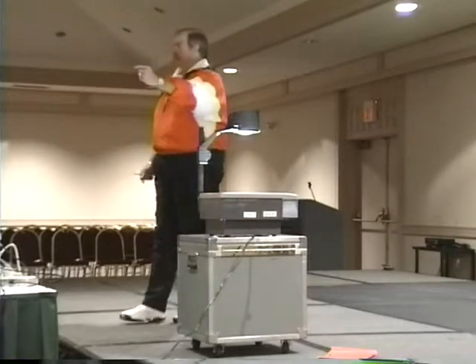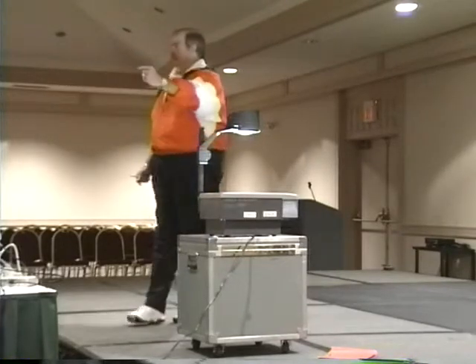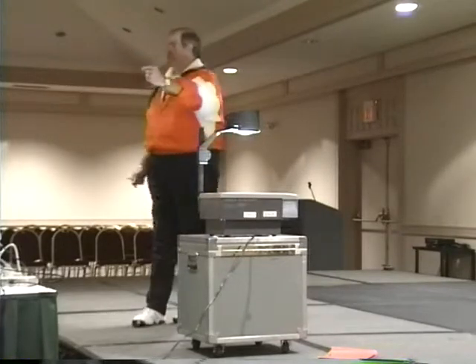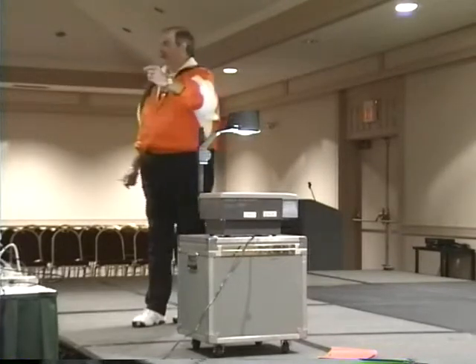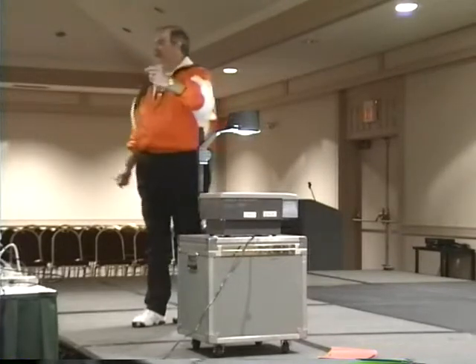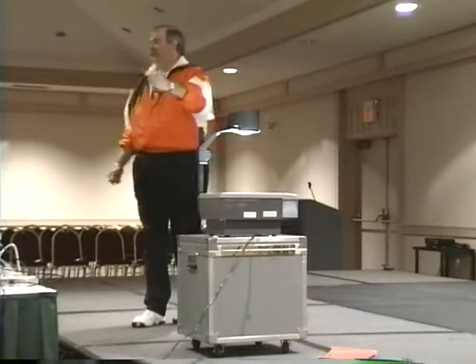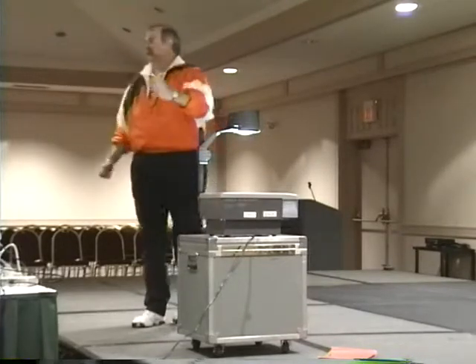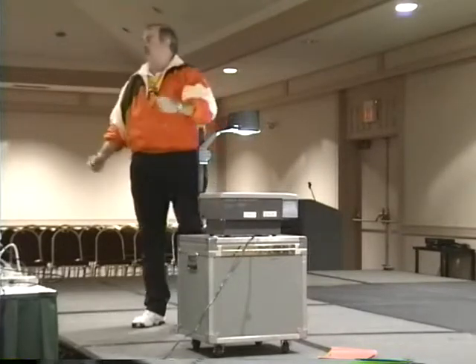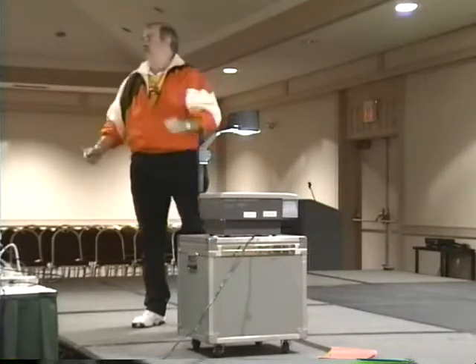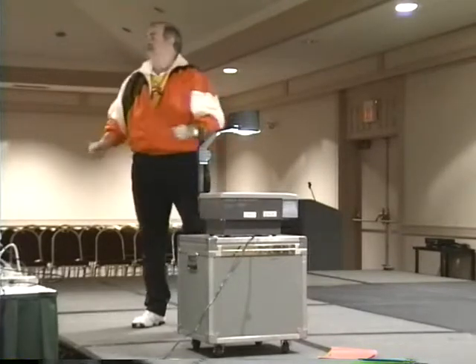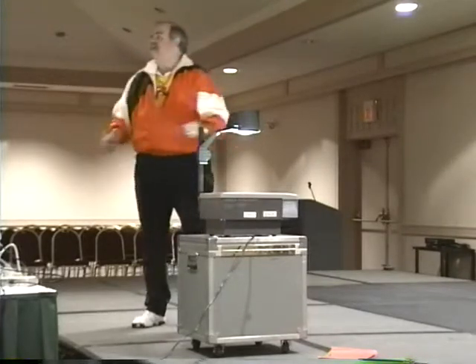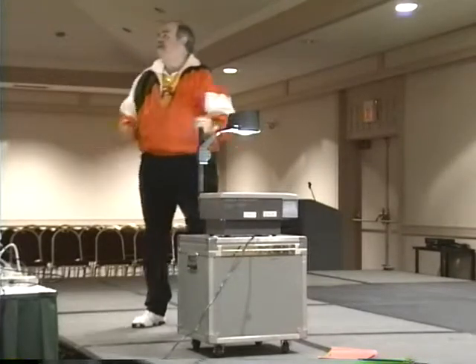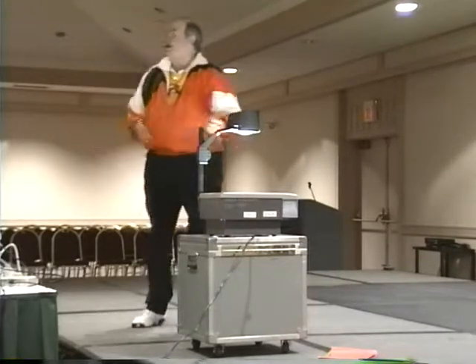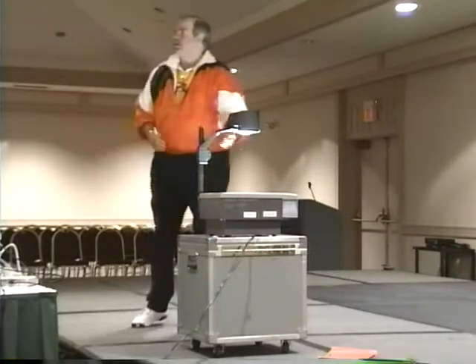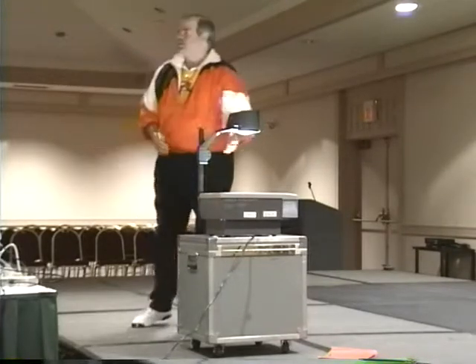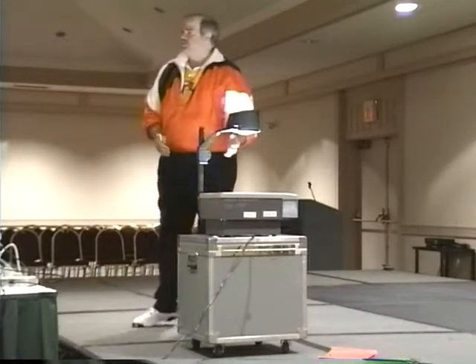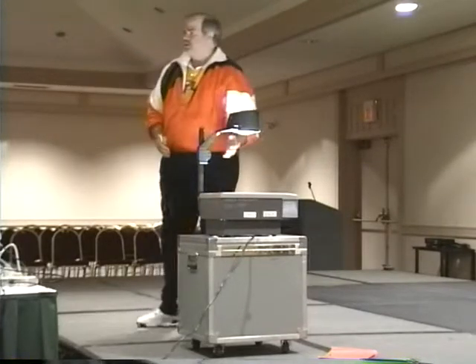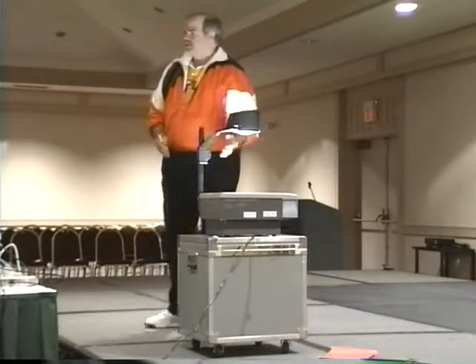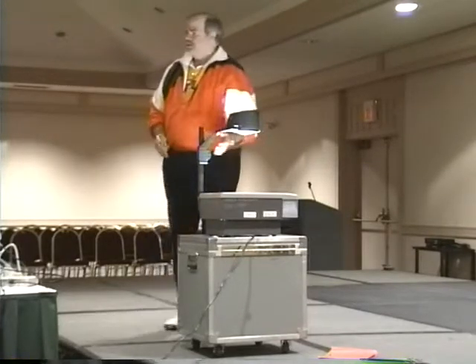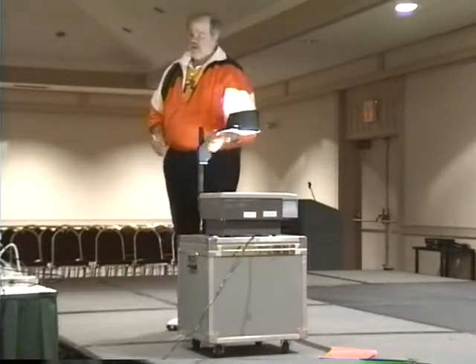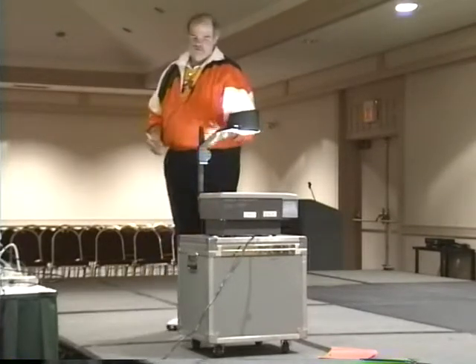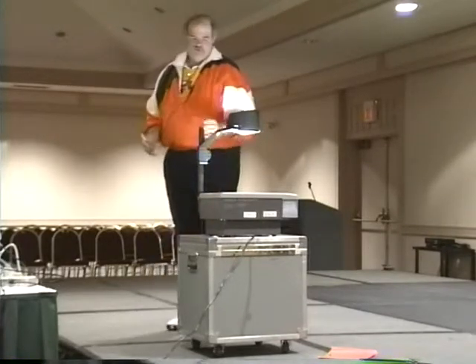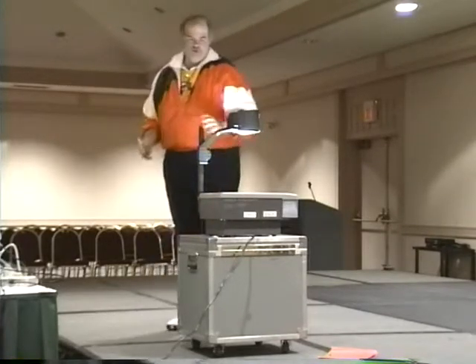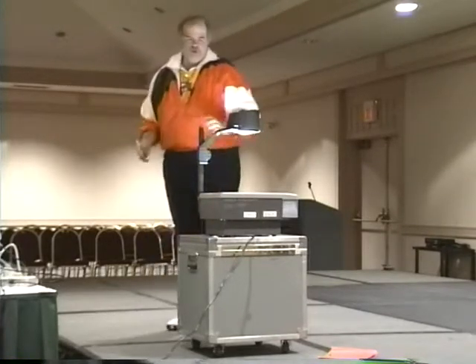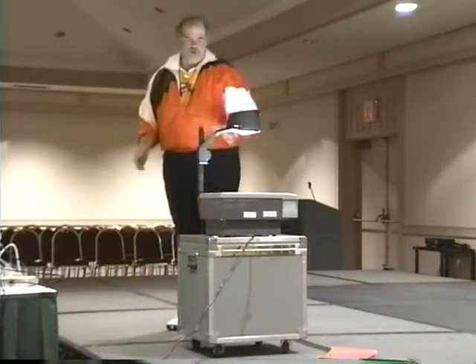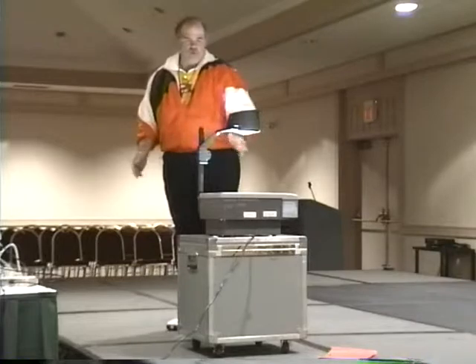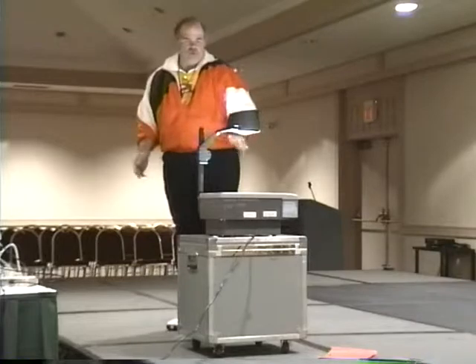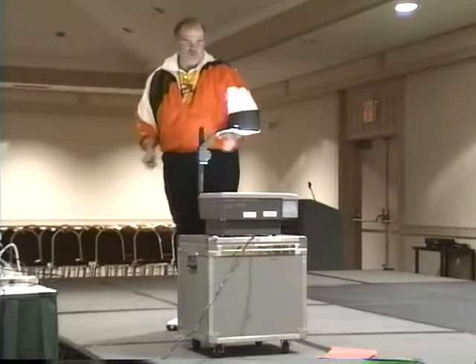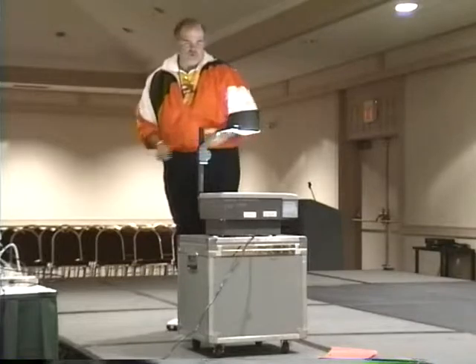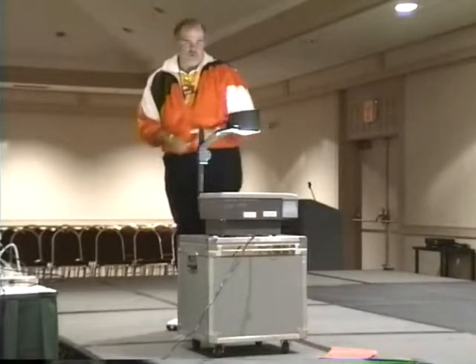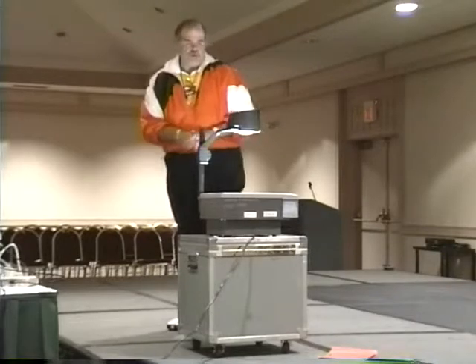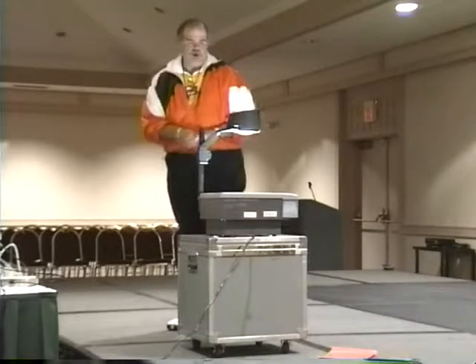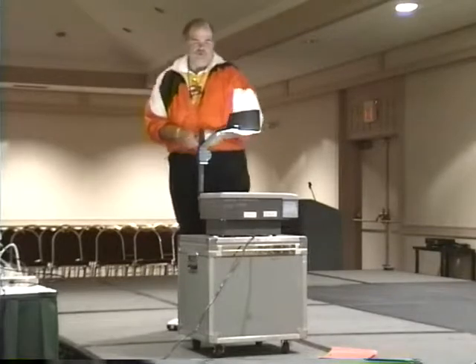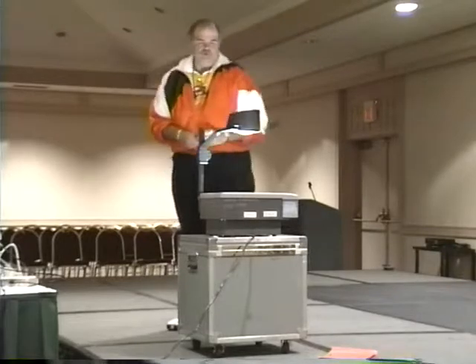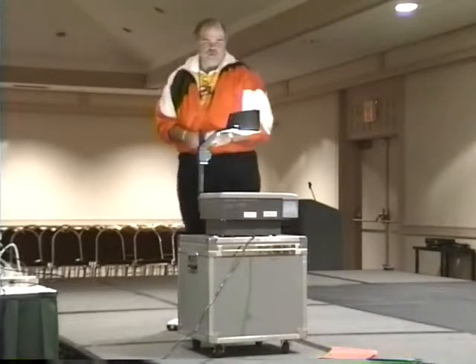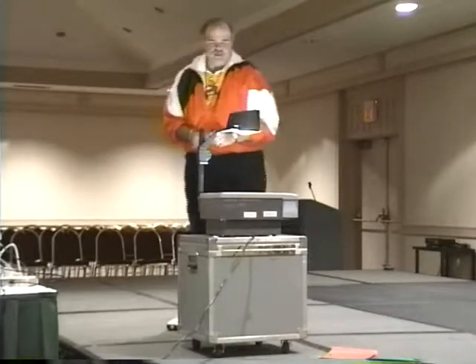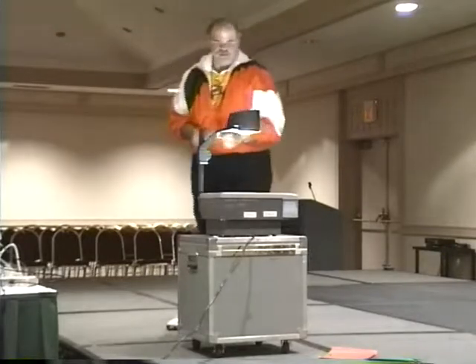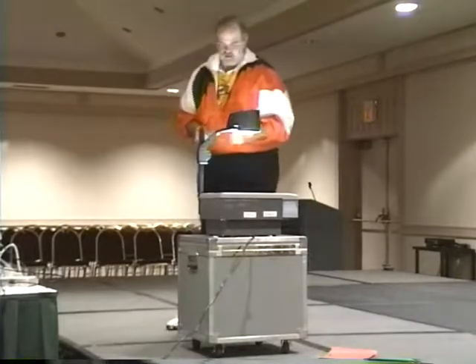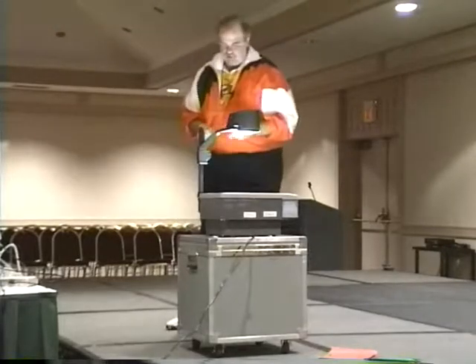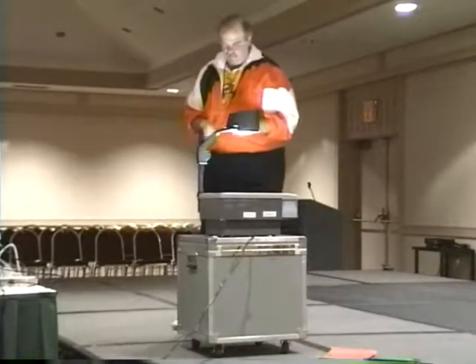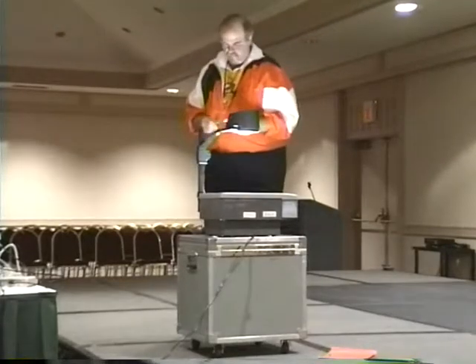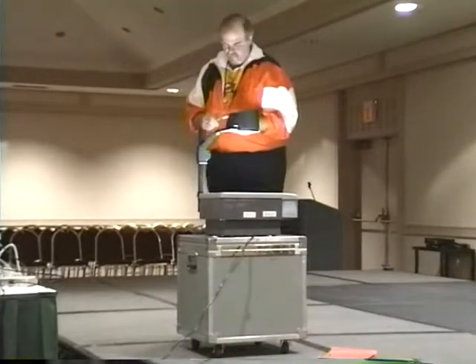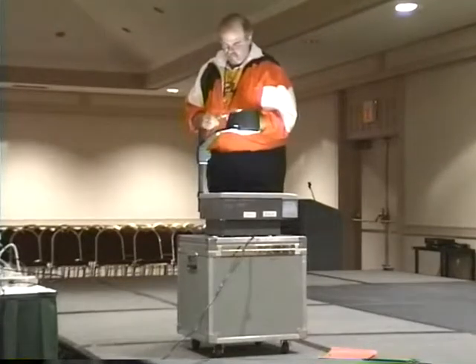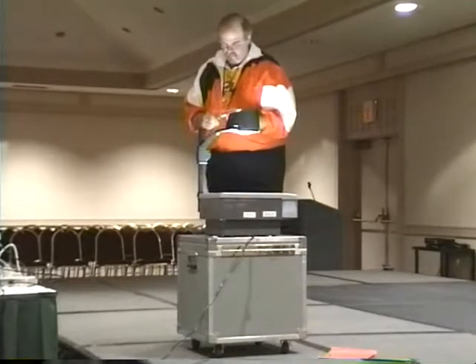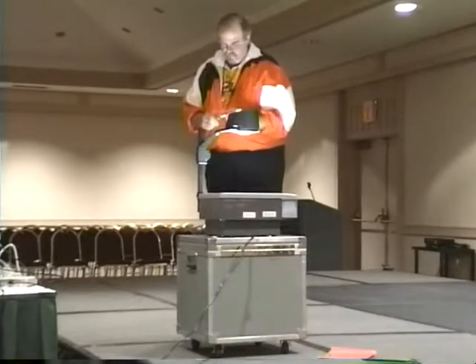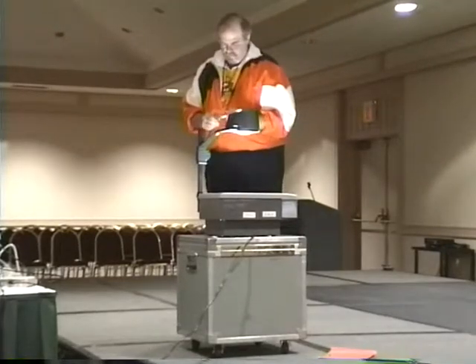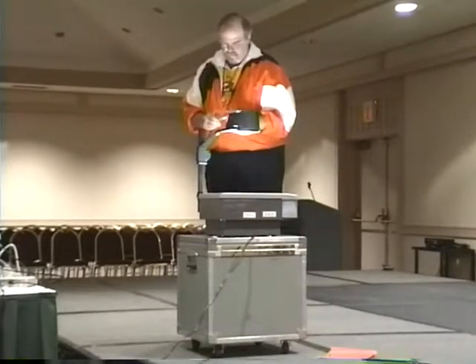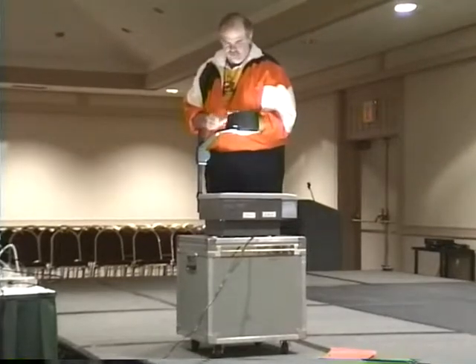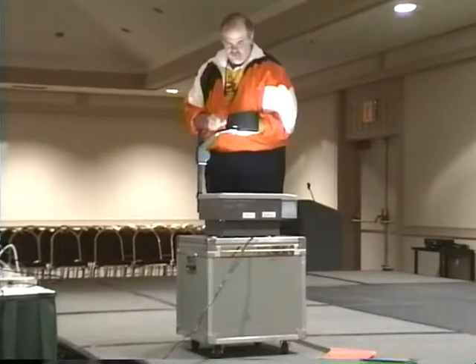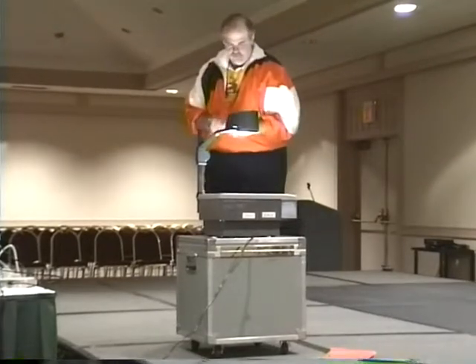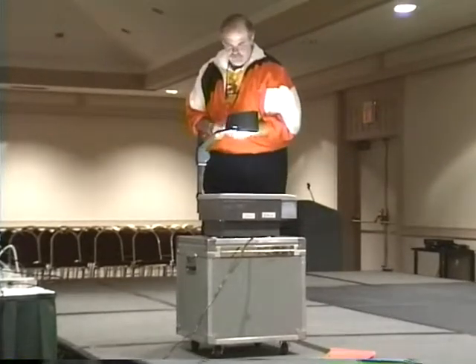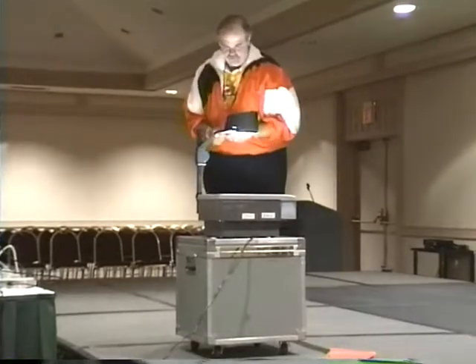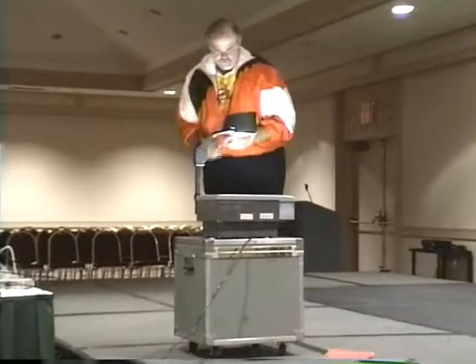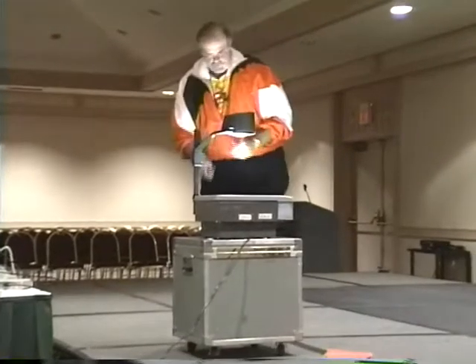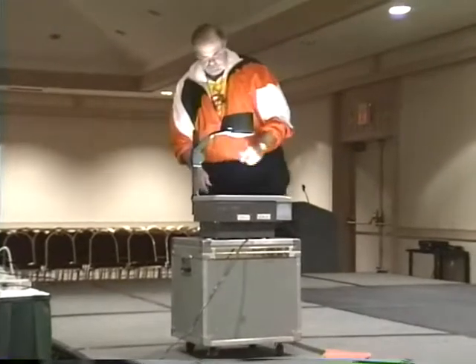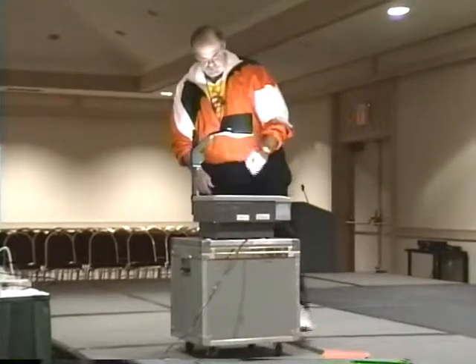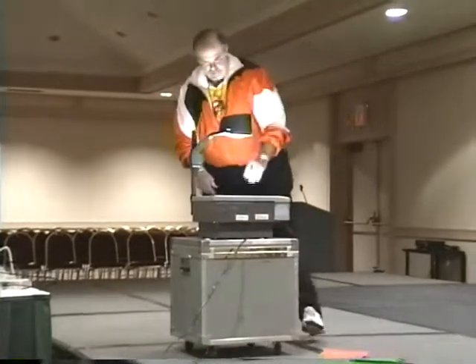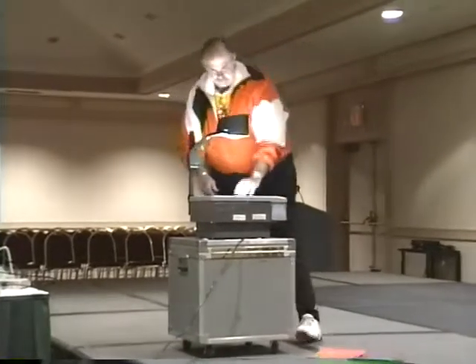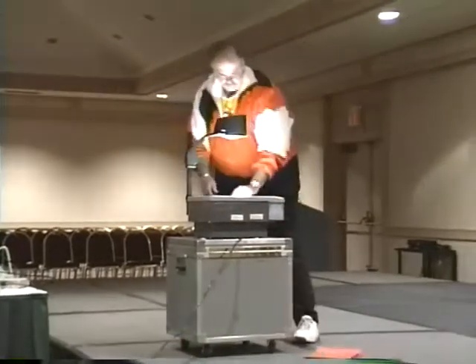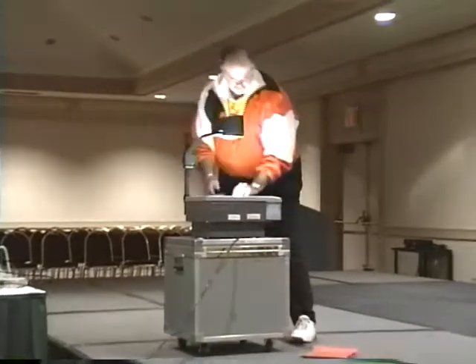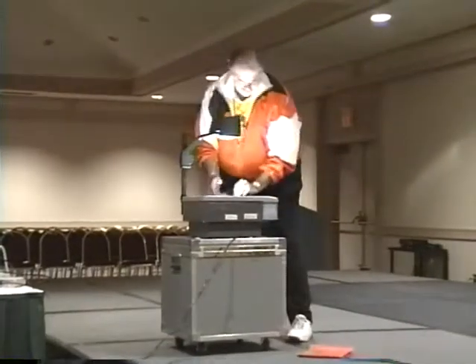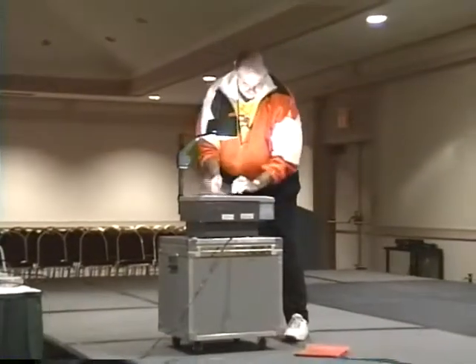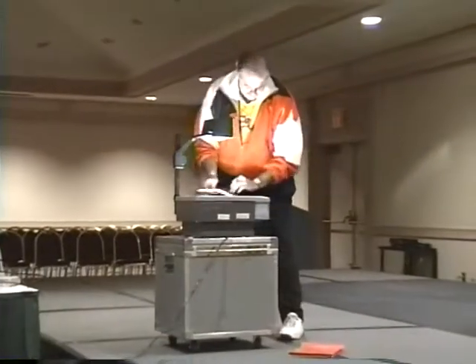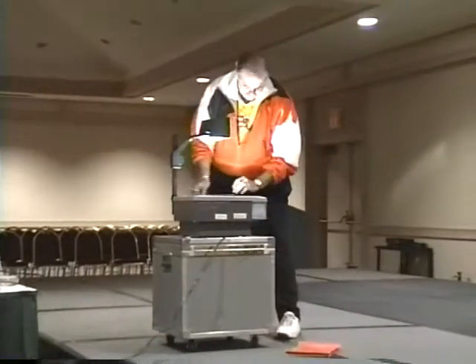You understand what I'm saying? This is a nudge. Now let's show you a quick couple of these, and then I'll put McNally up here.